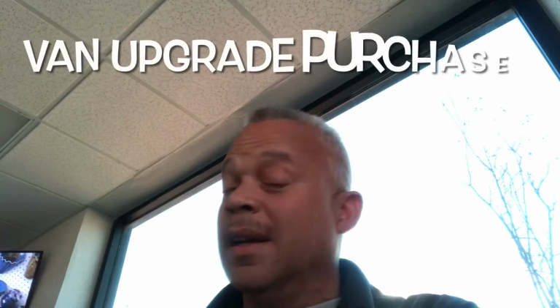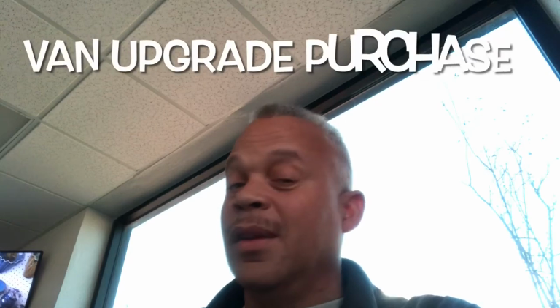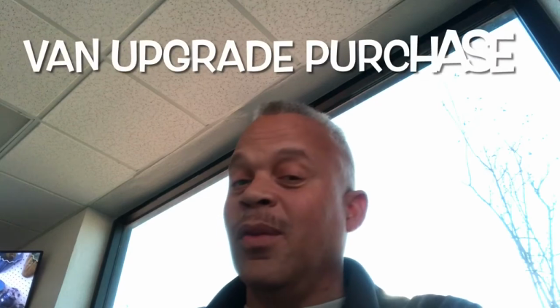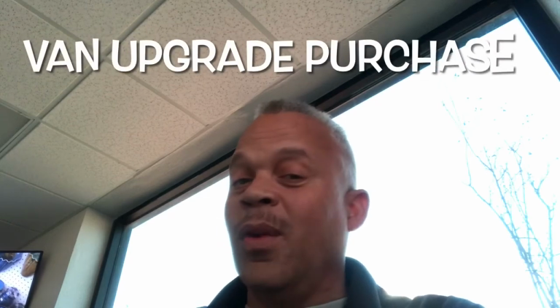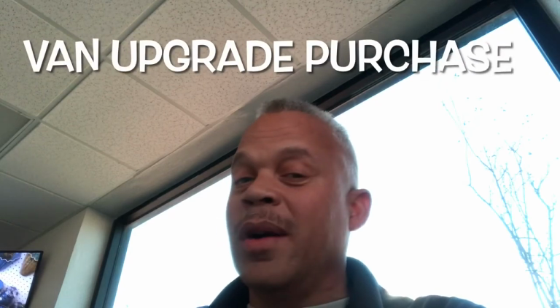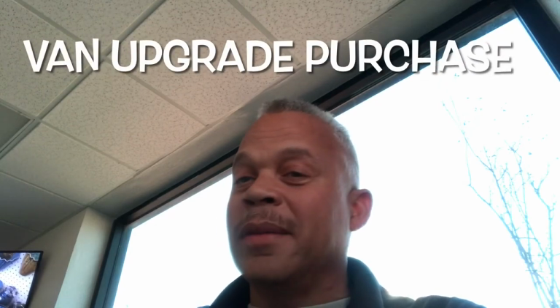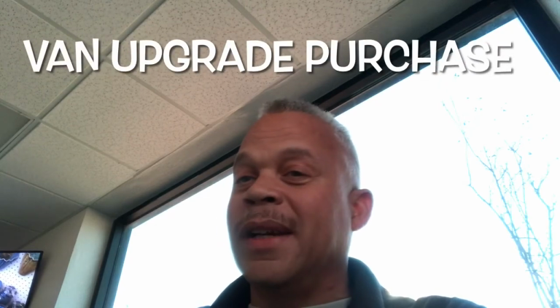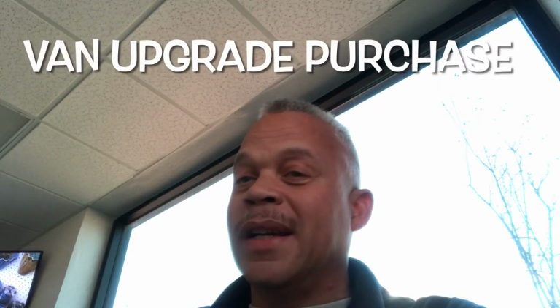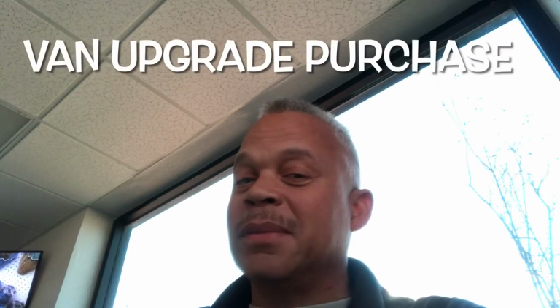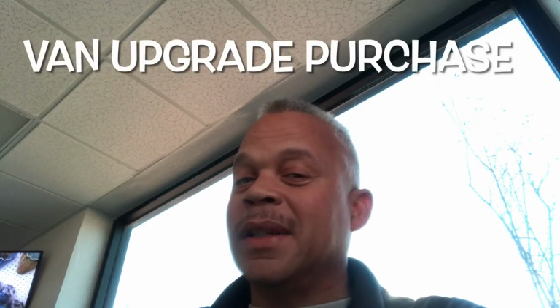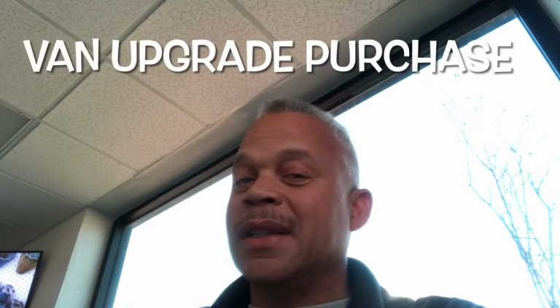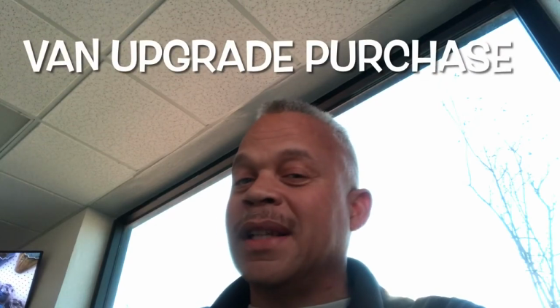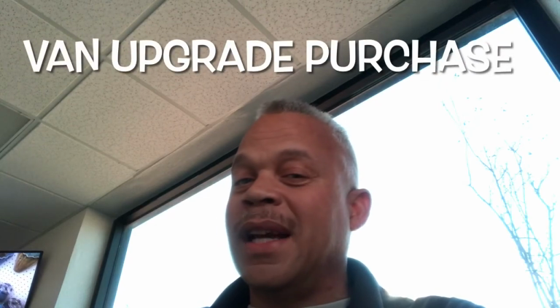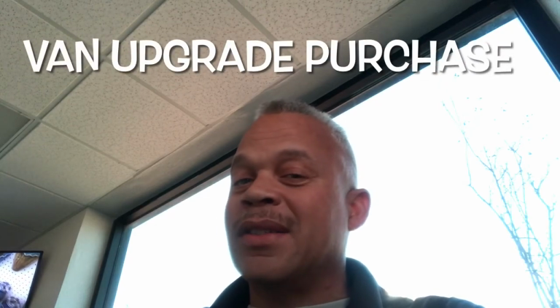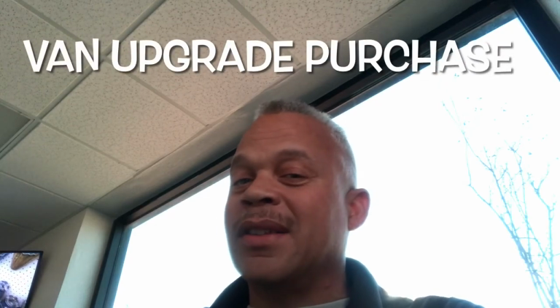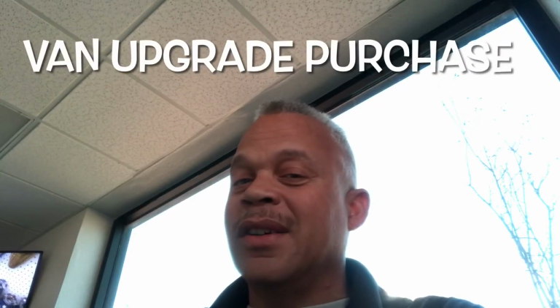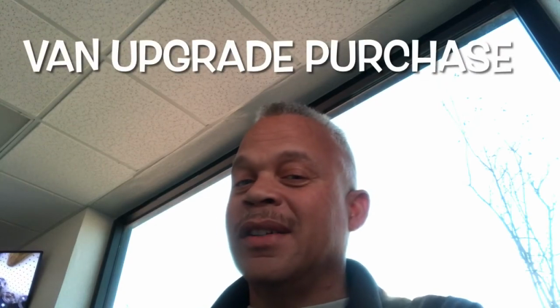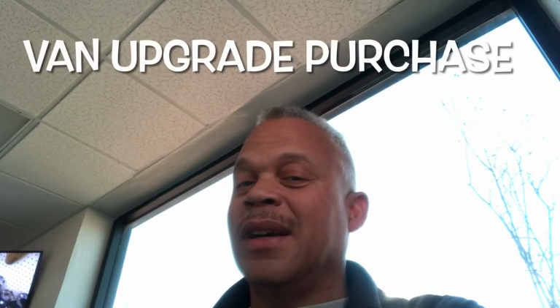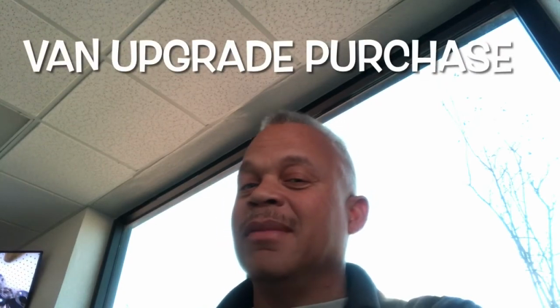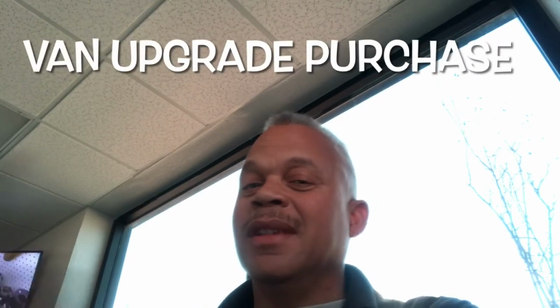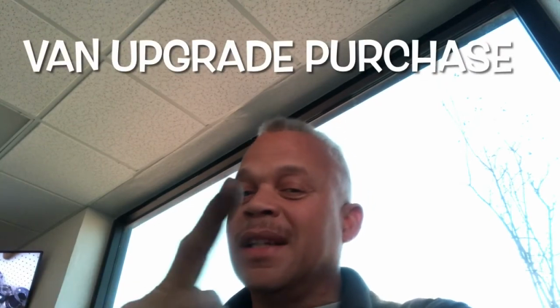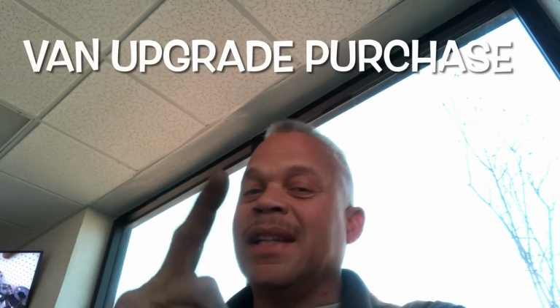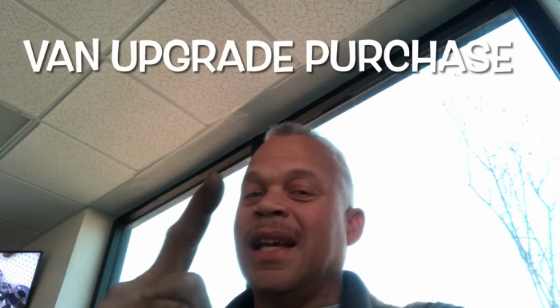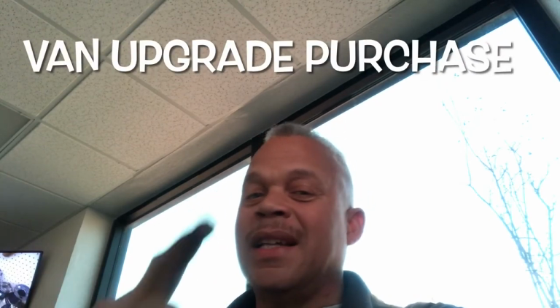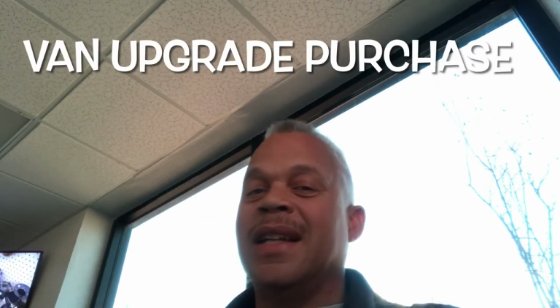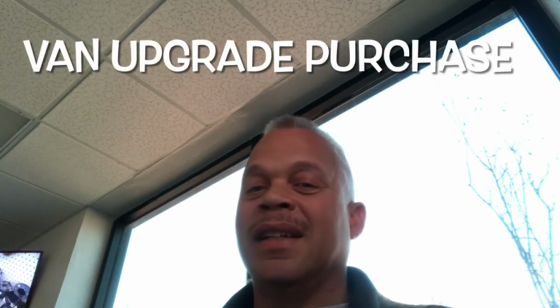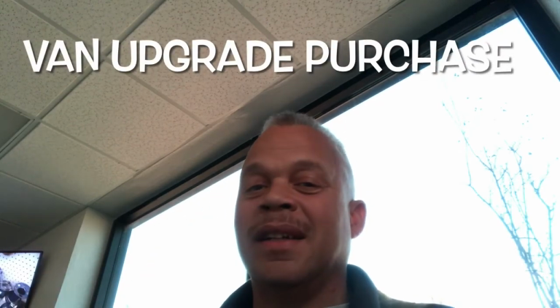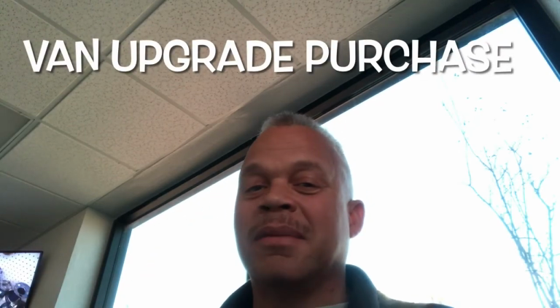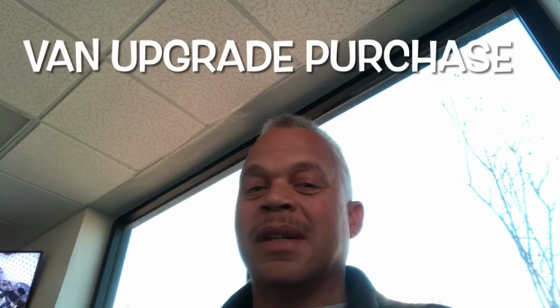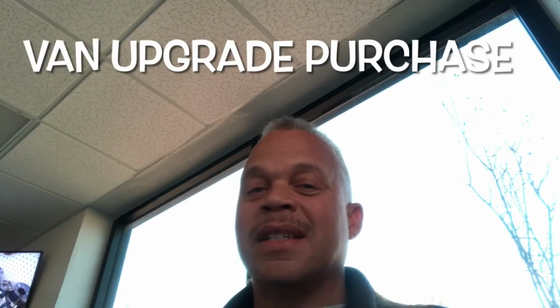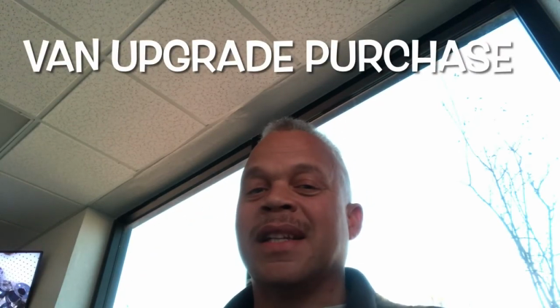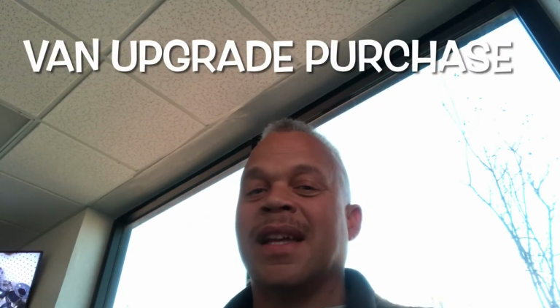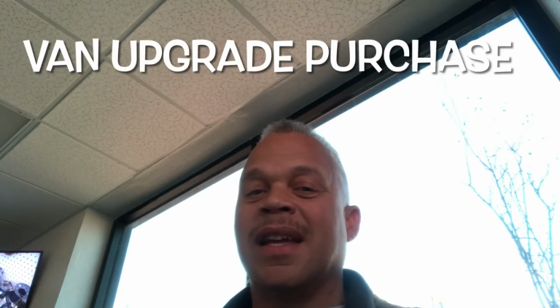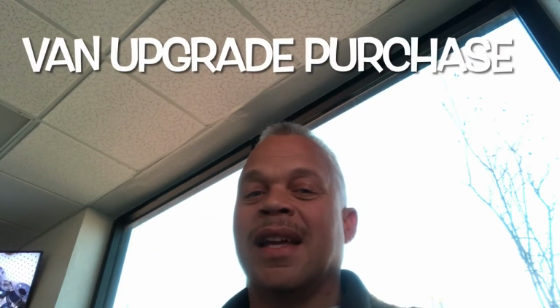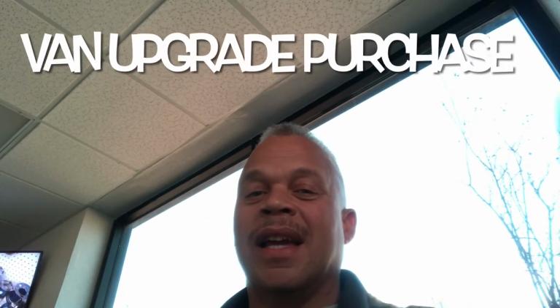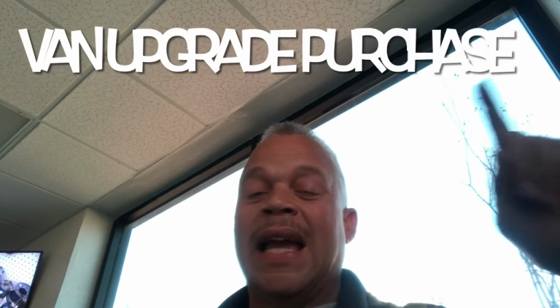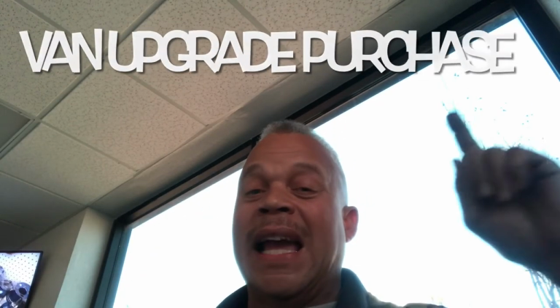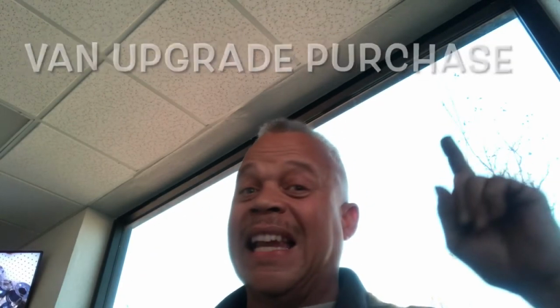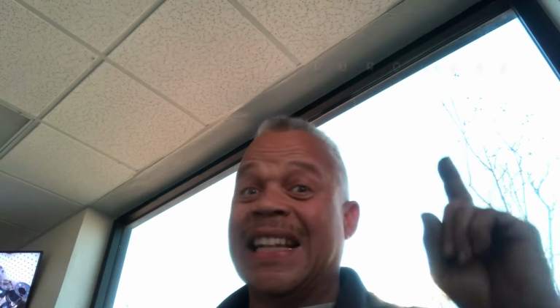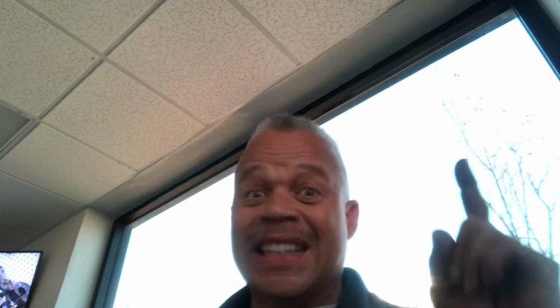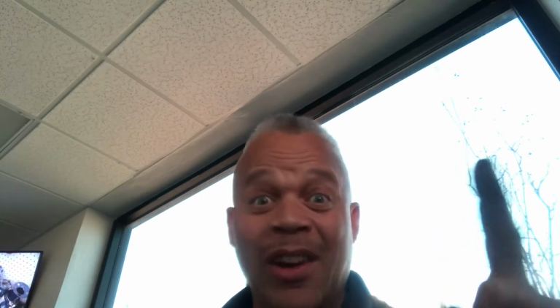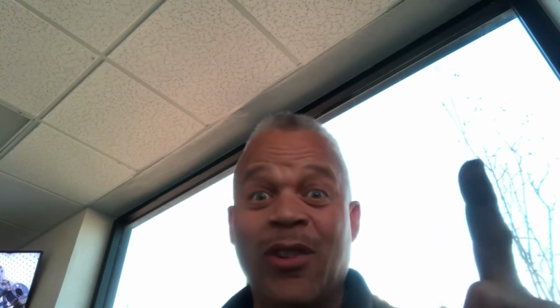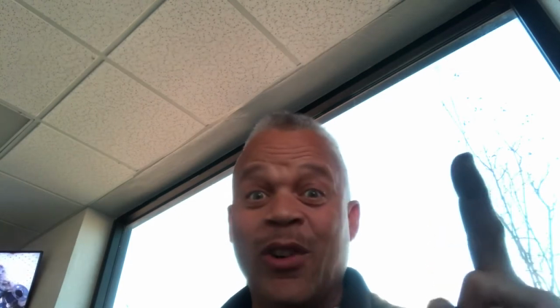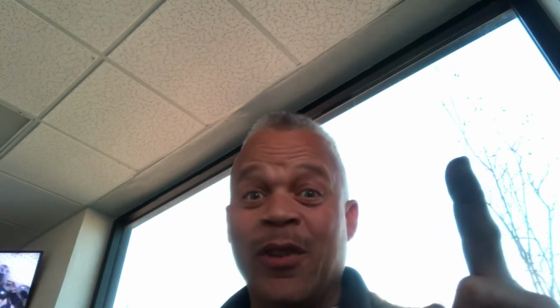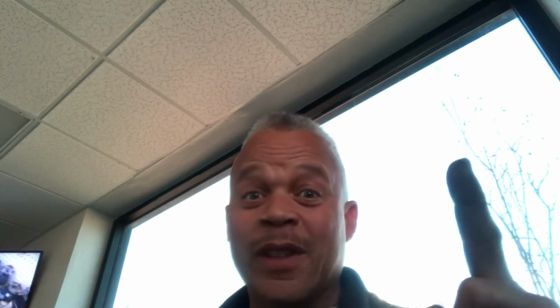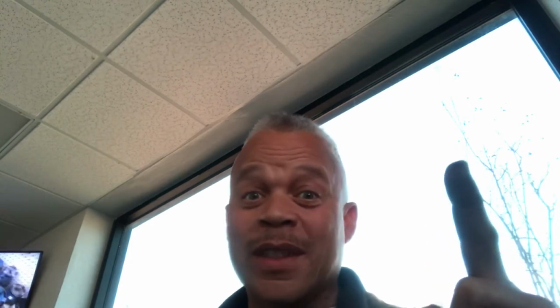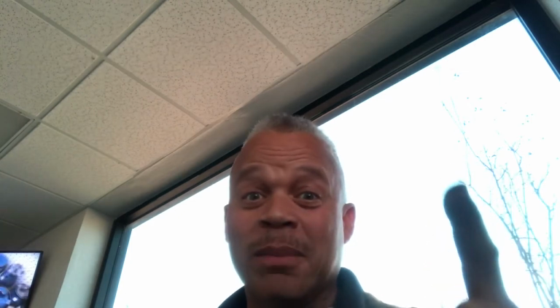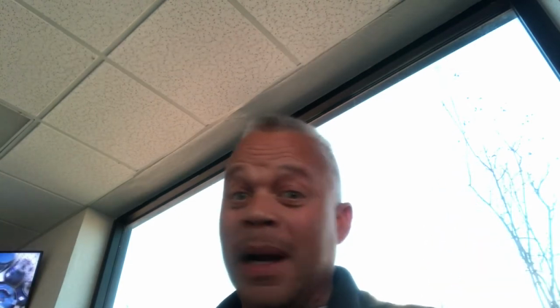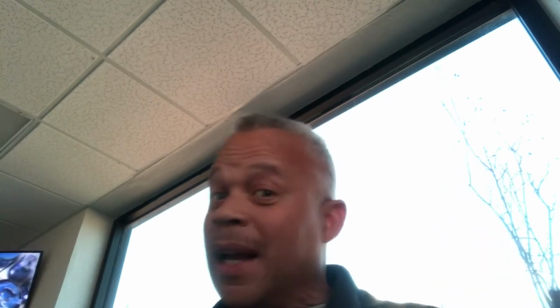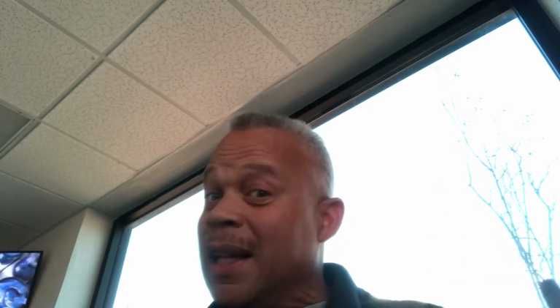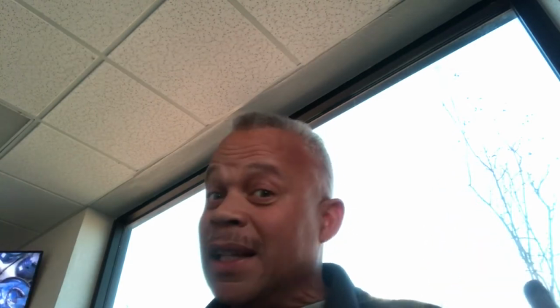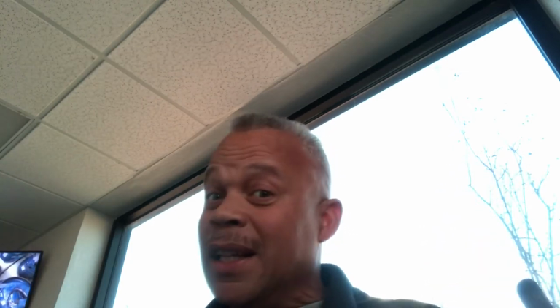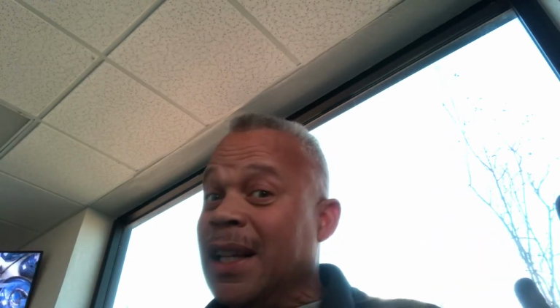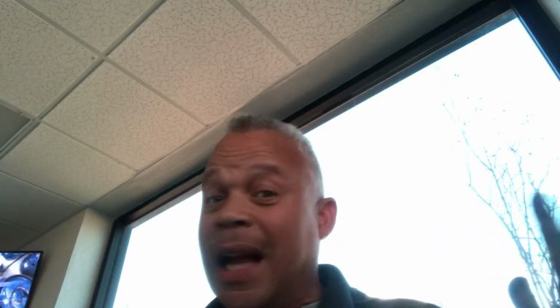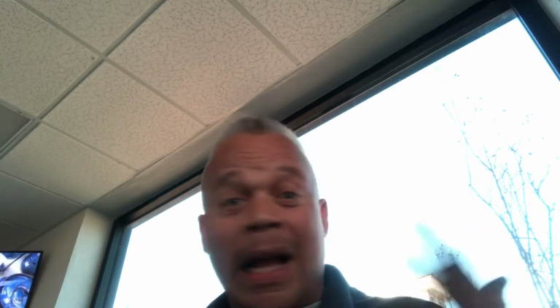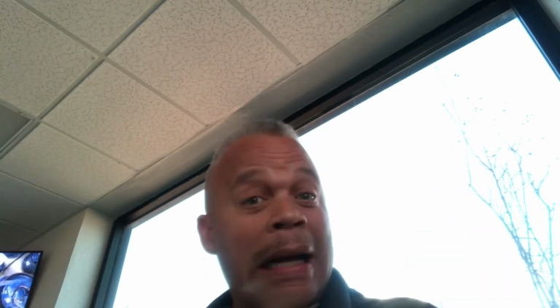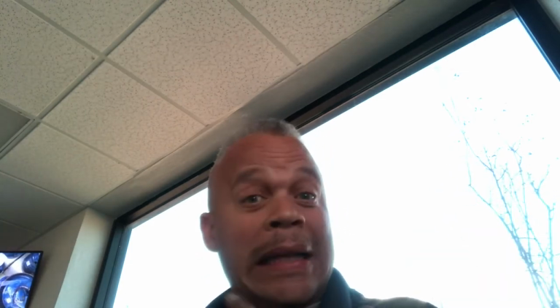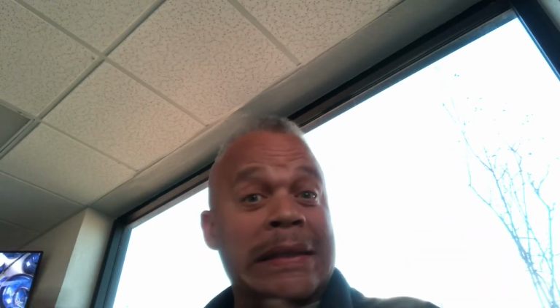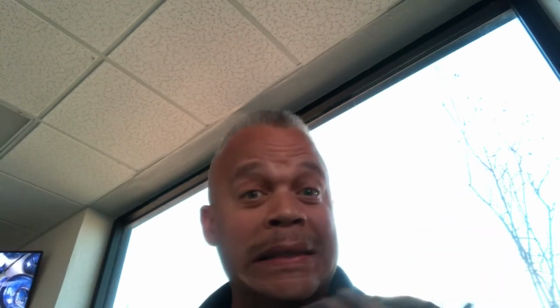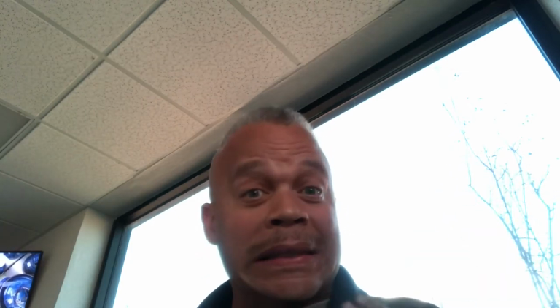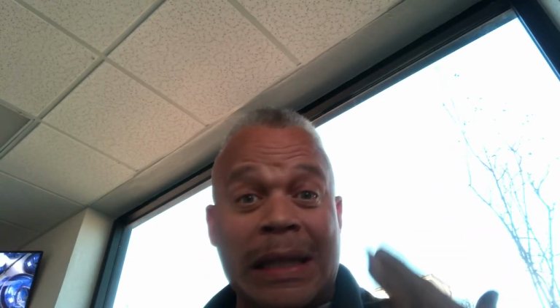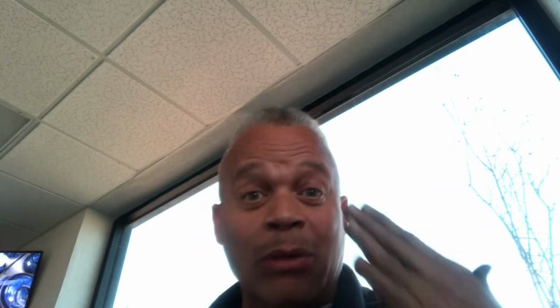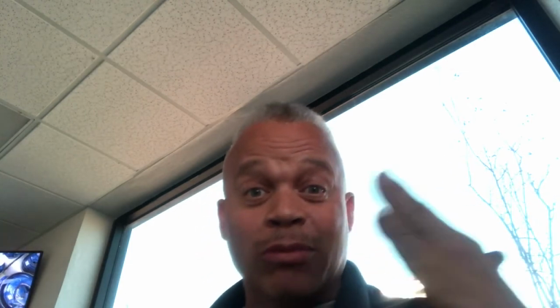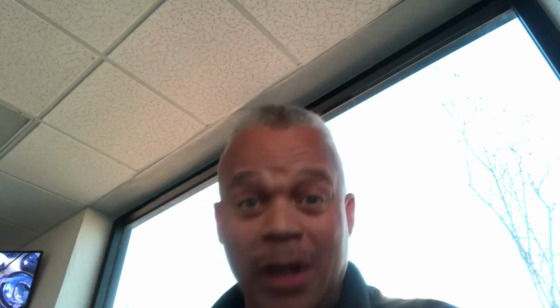Welcome to Expedition Astro. I'm looking at getting an upgrade today and I don't know if I should buy it. I just don't know.